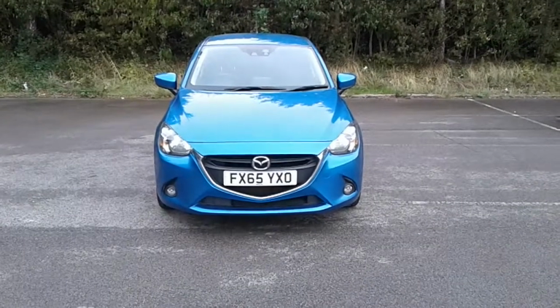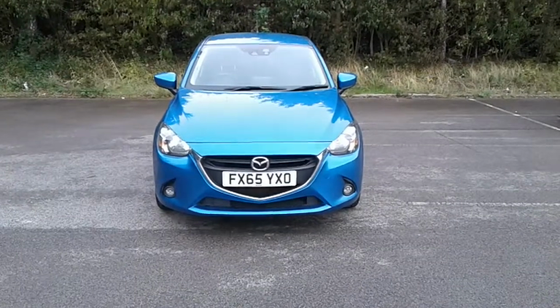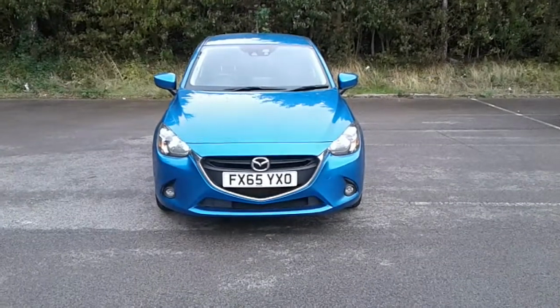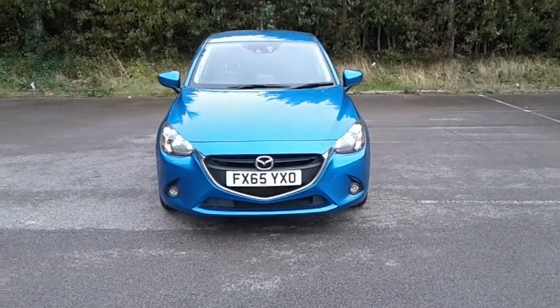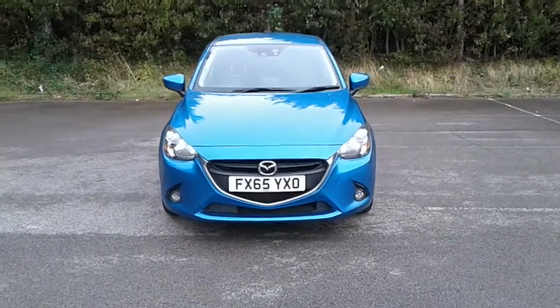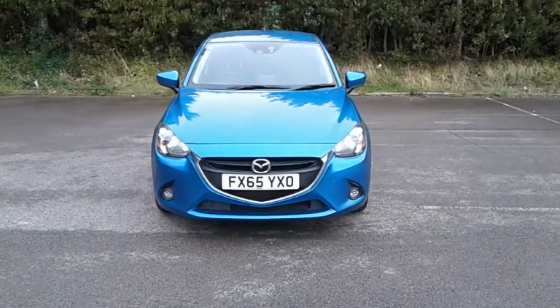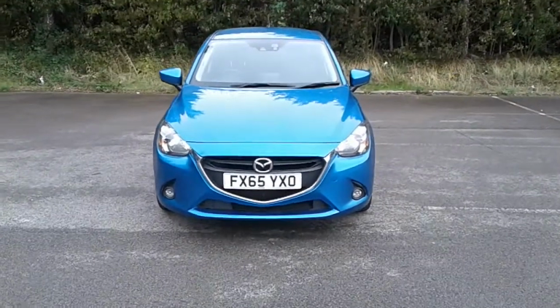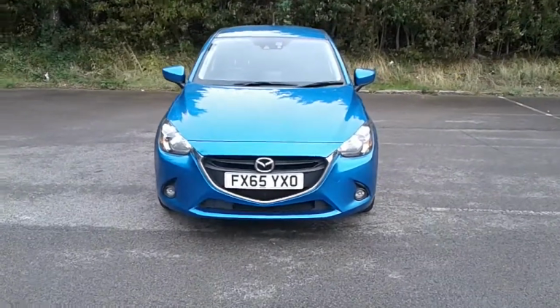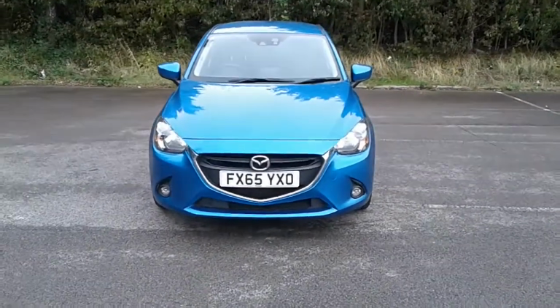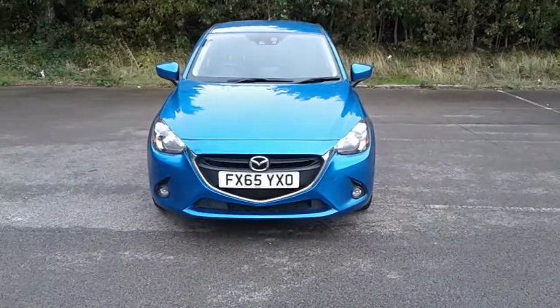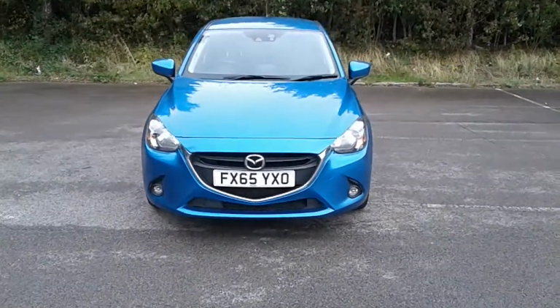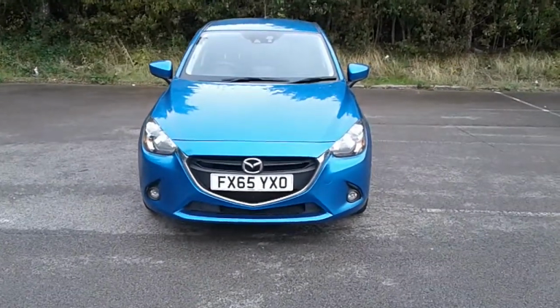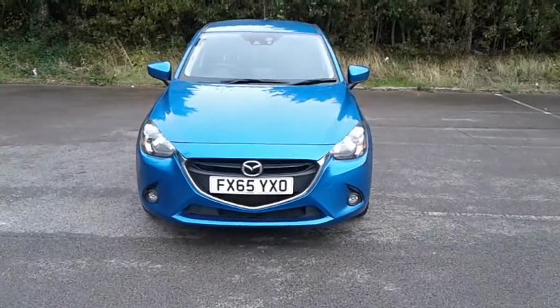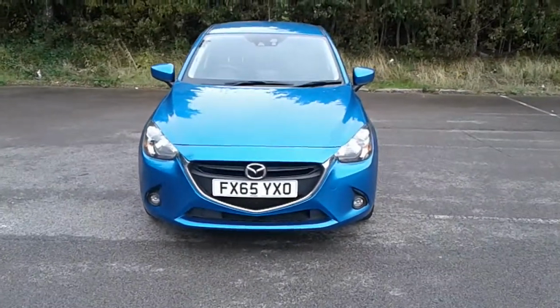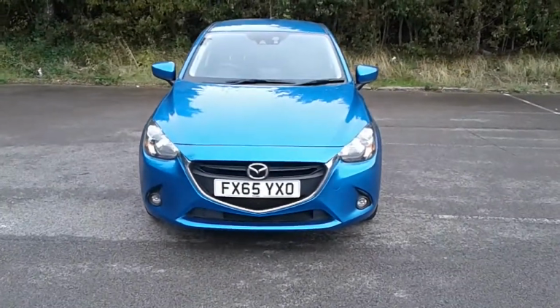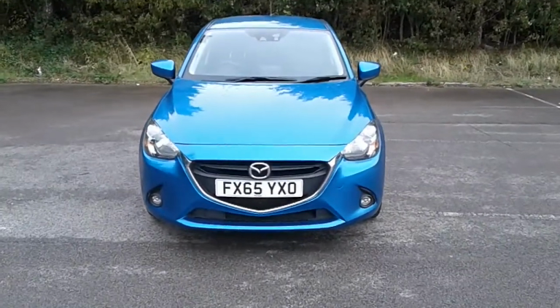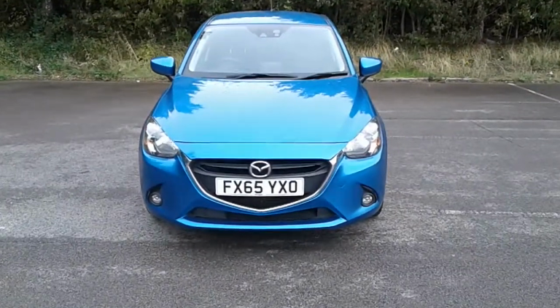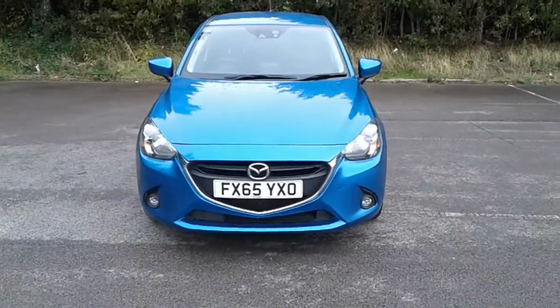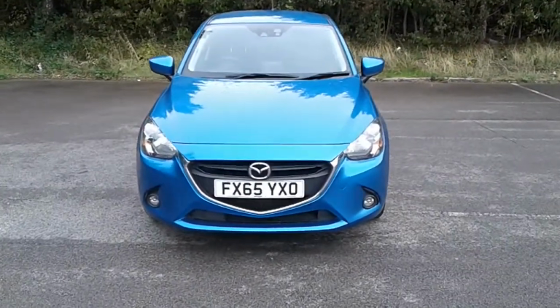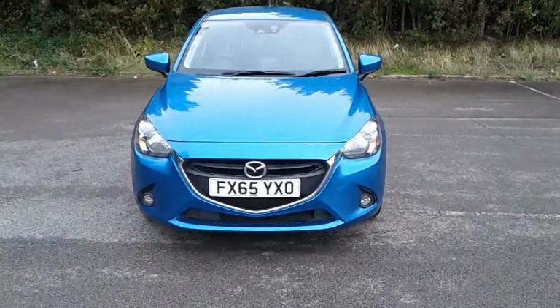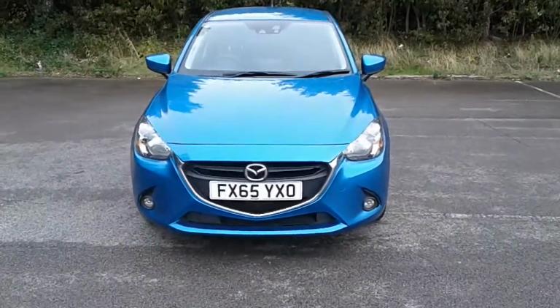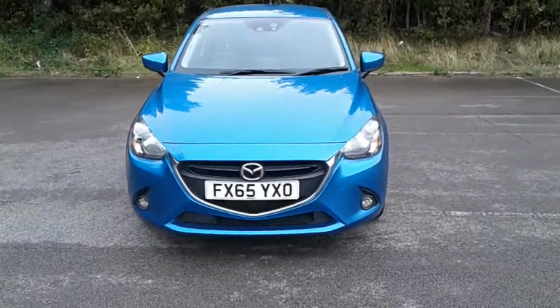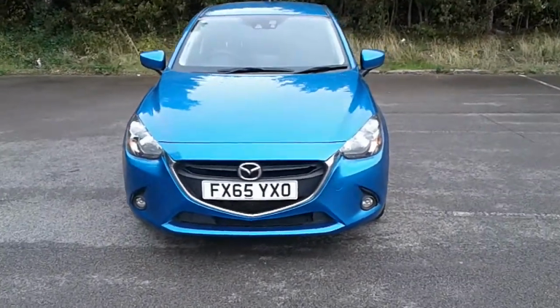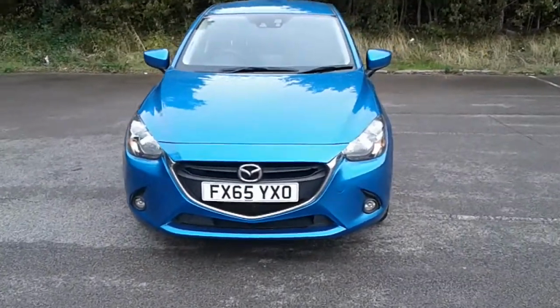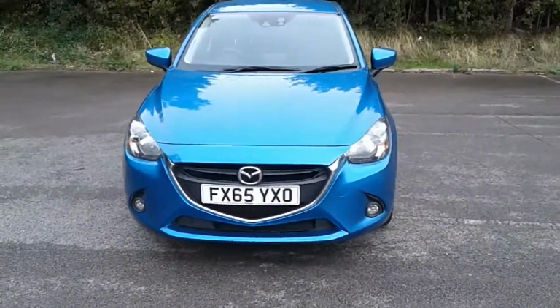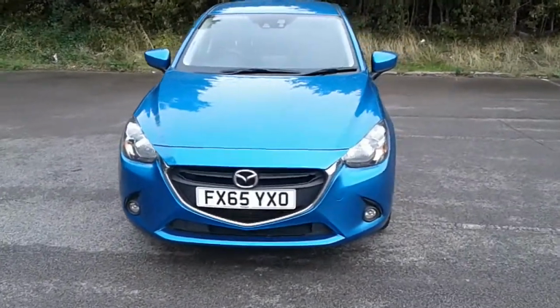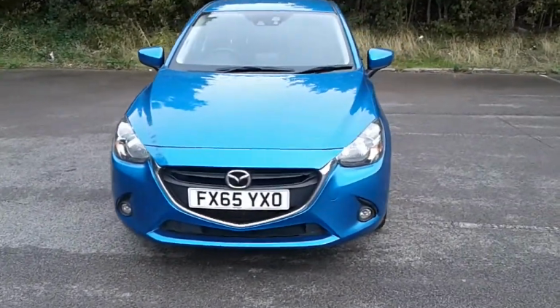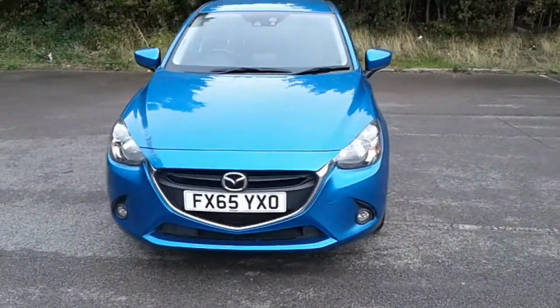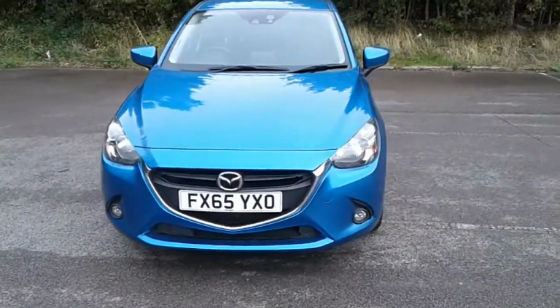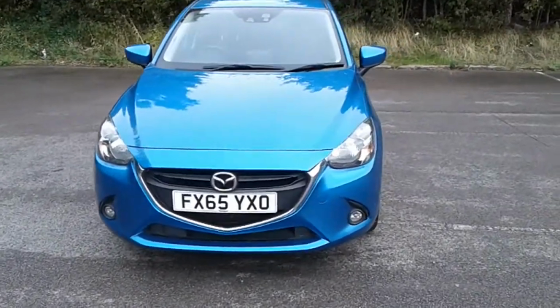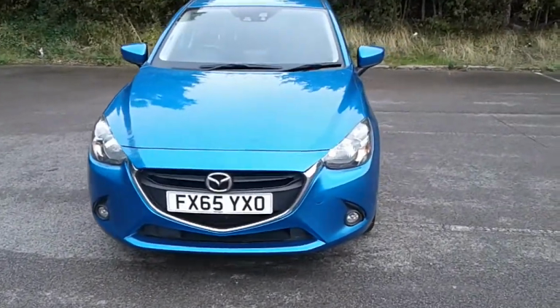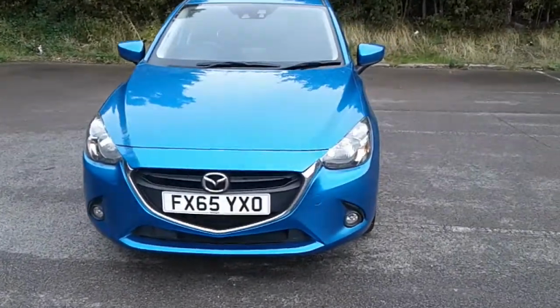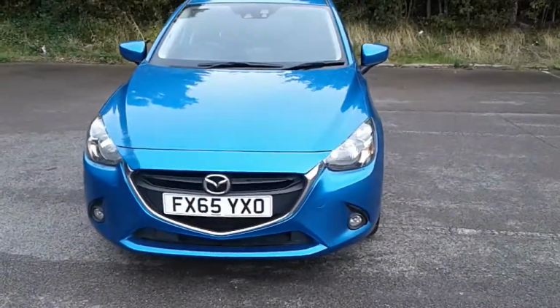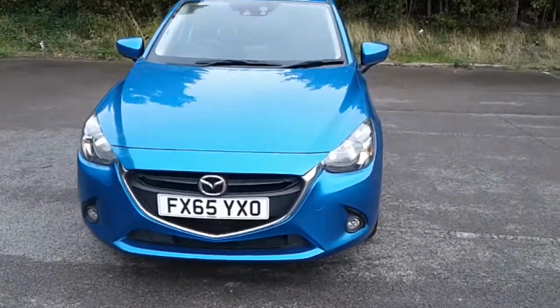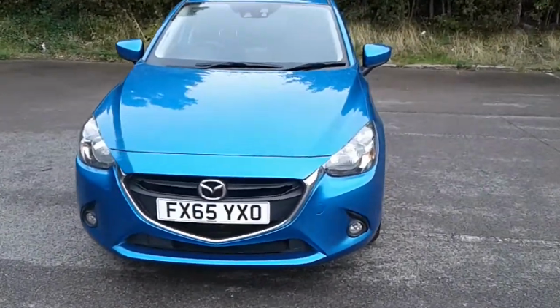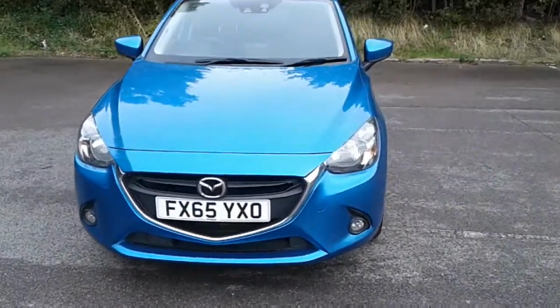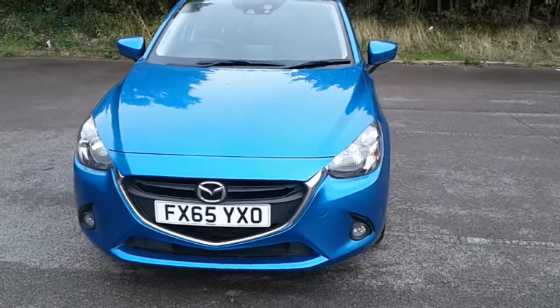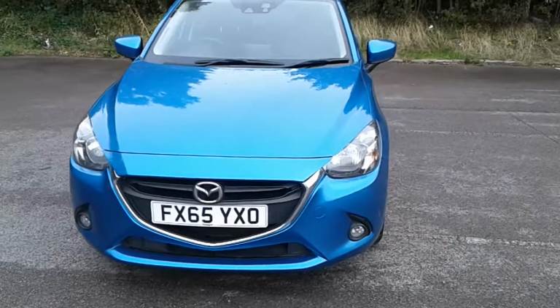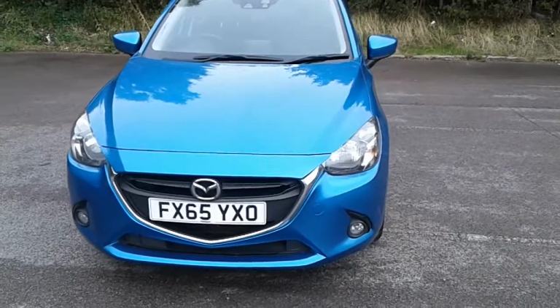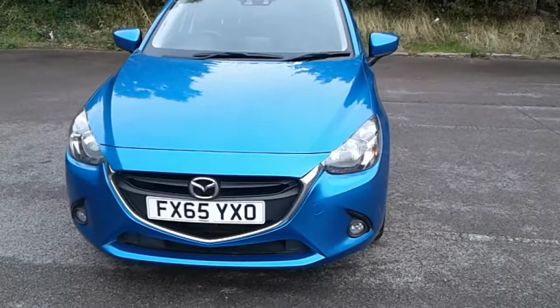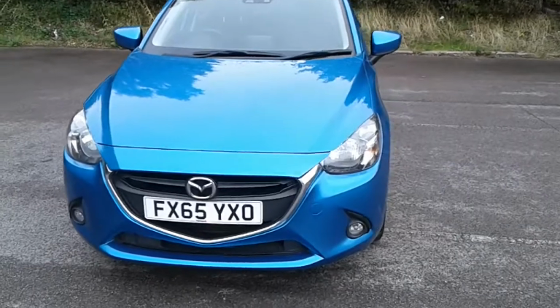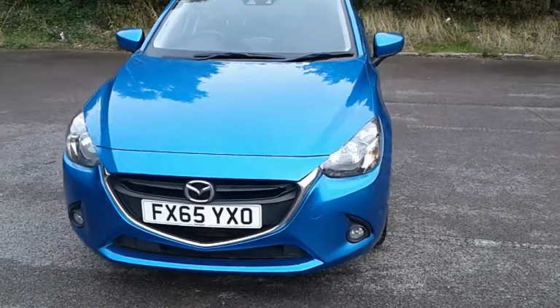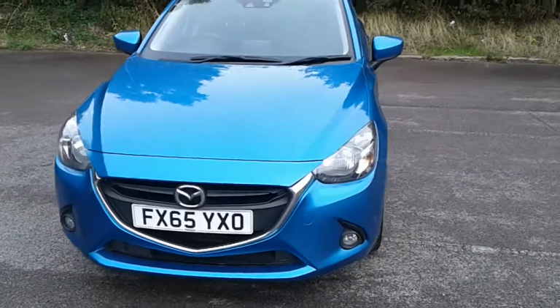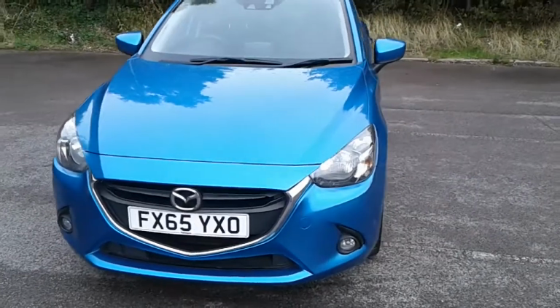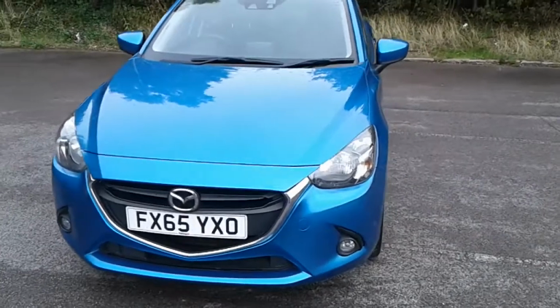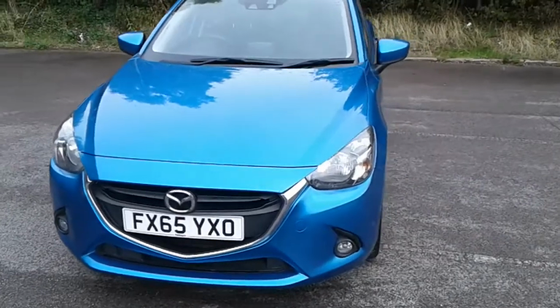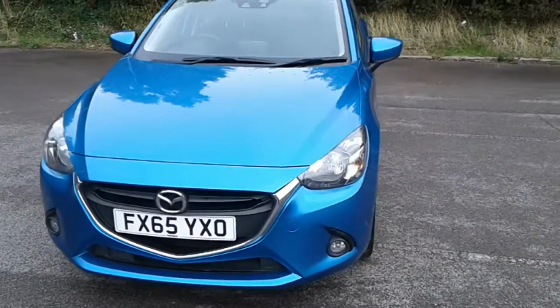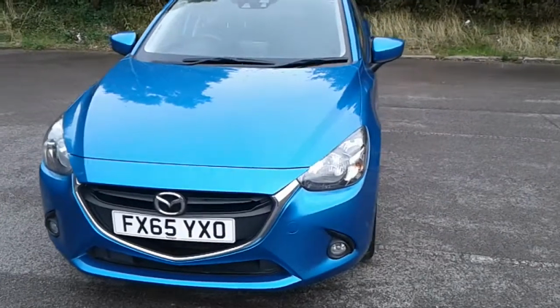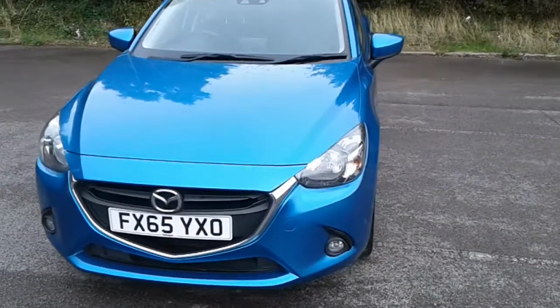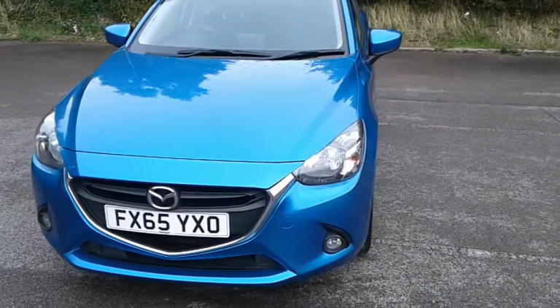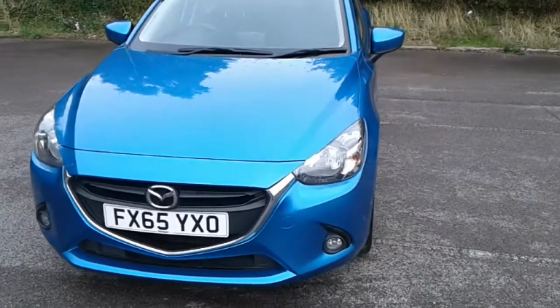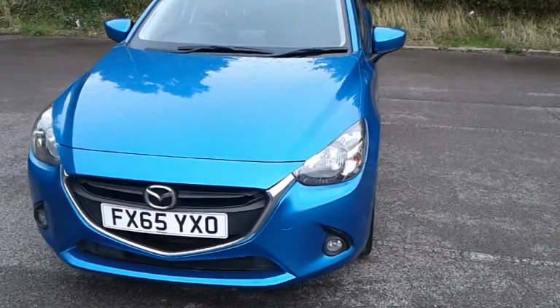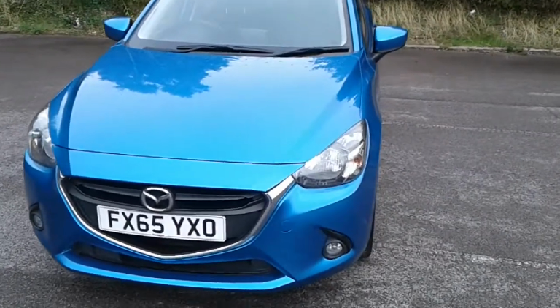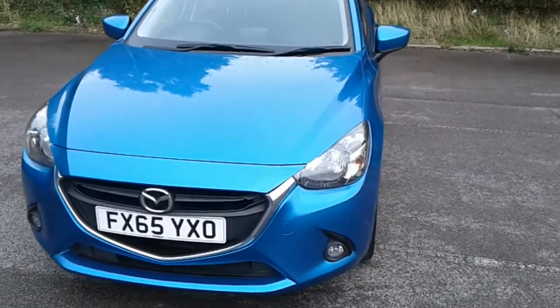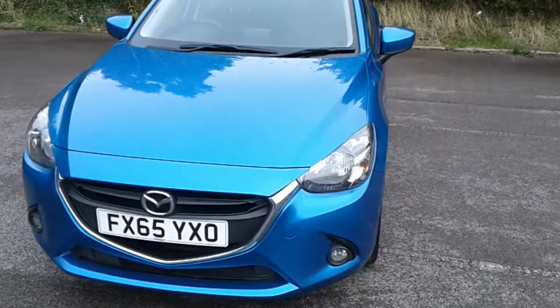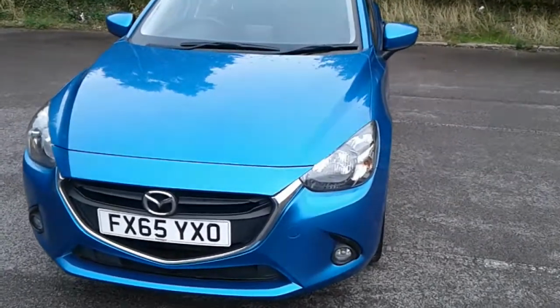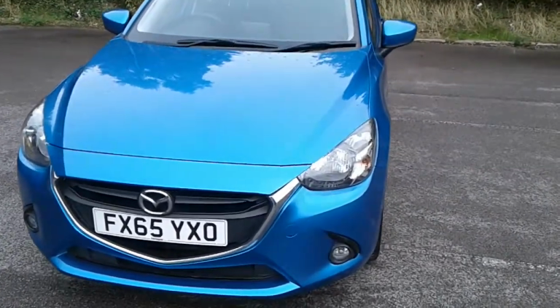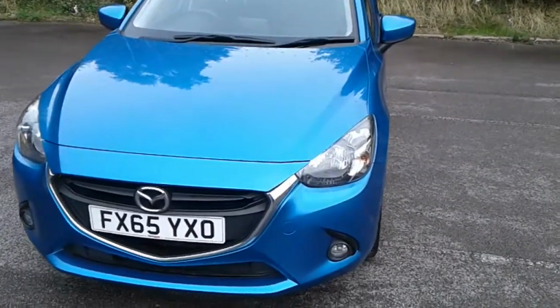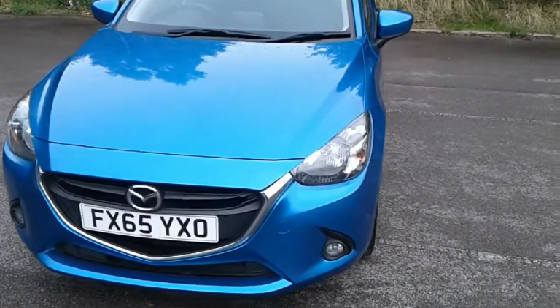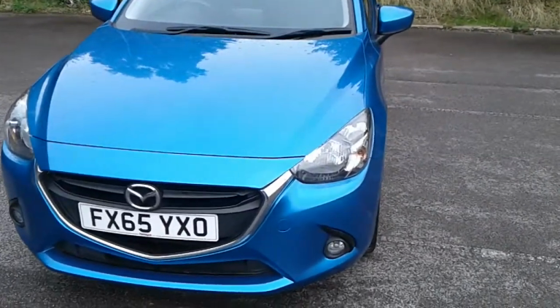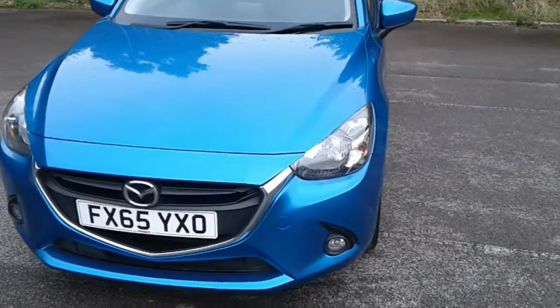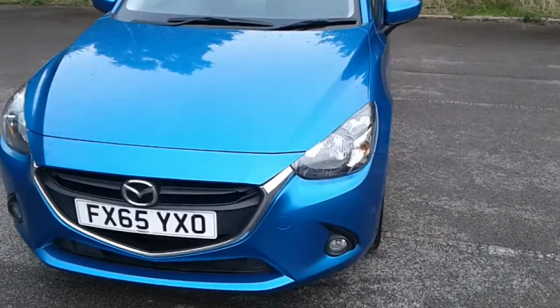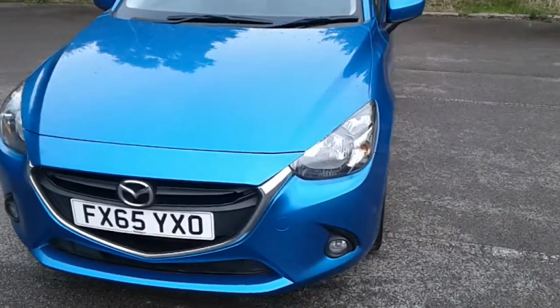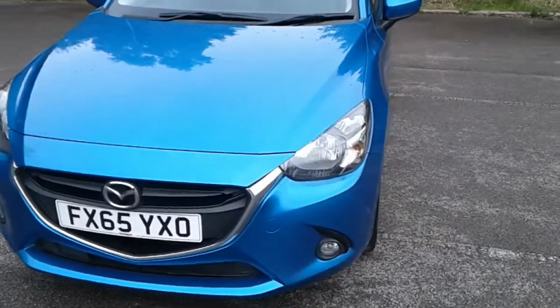Welcome to Mazda at Pentagon Lincoln, Tritton Road. Here we have a 65 plate Mazda 2 SEL Nav.